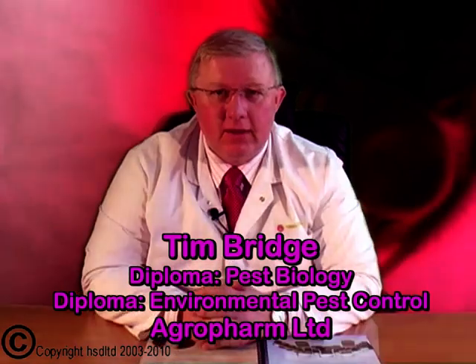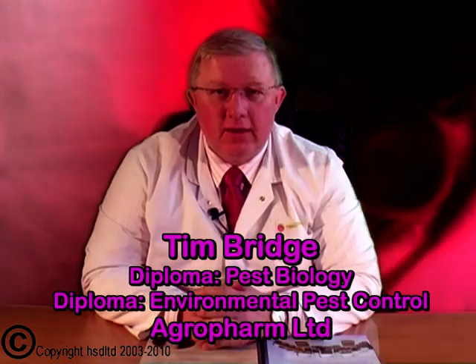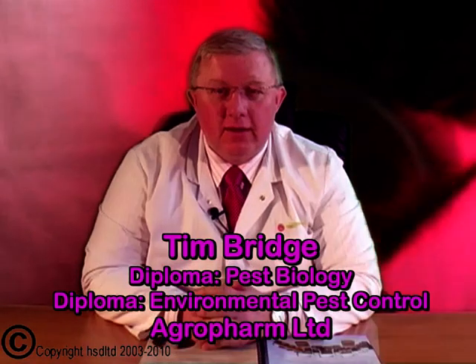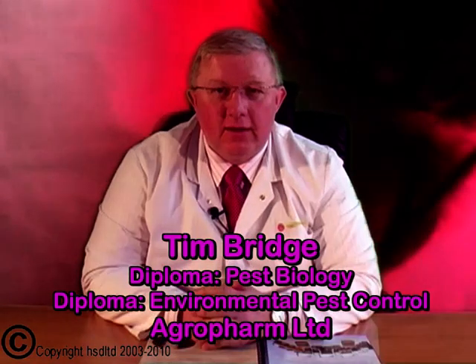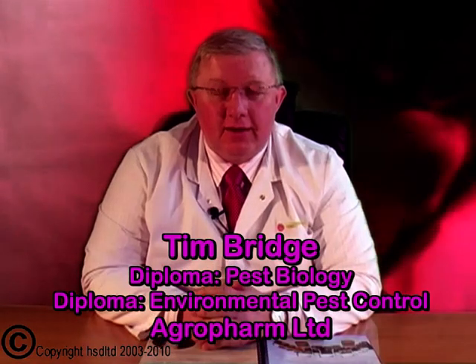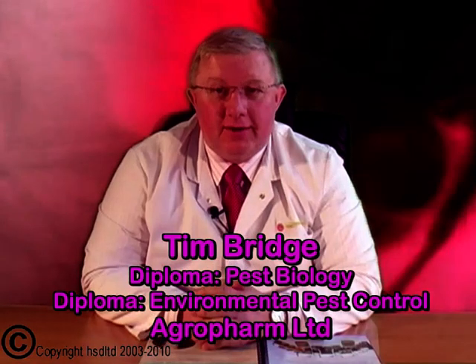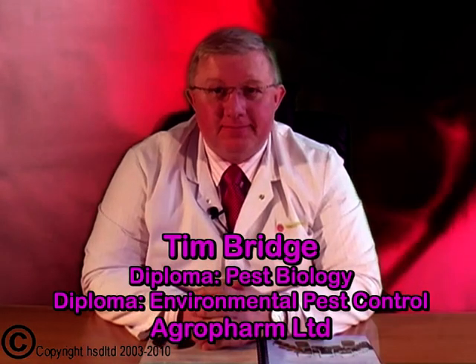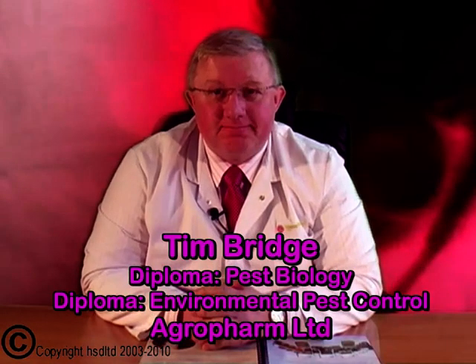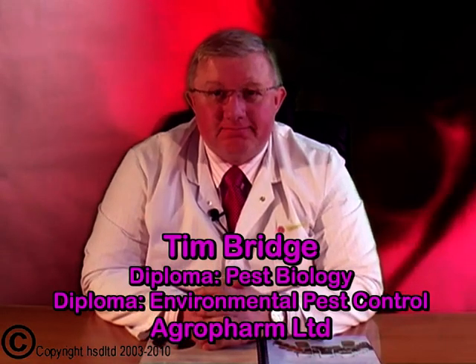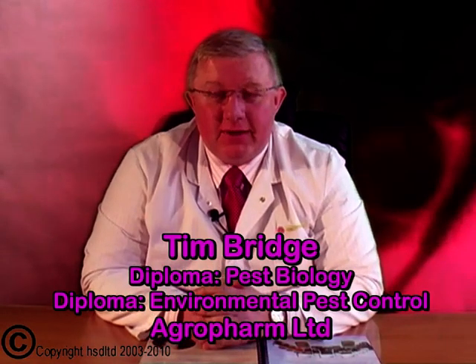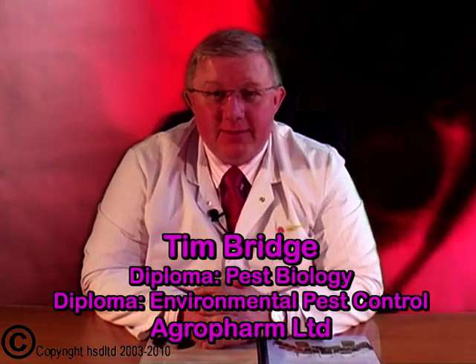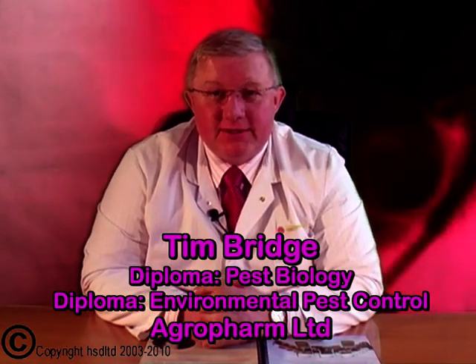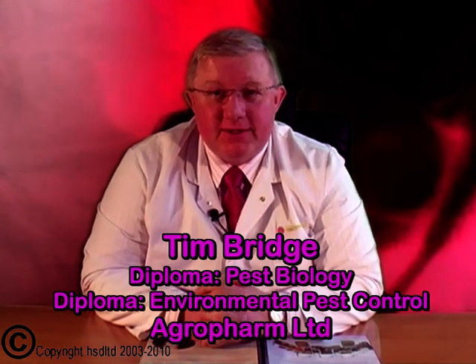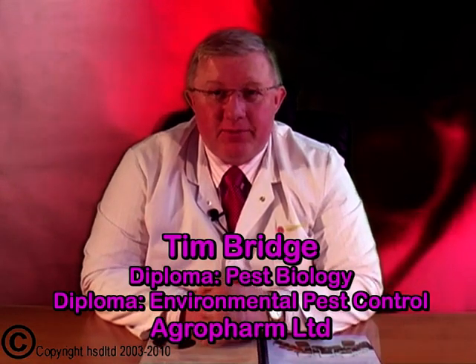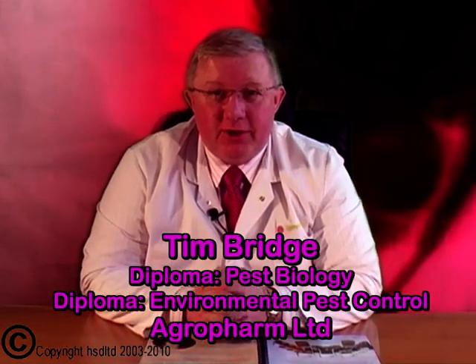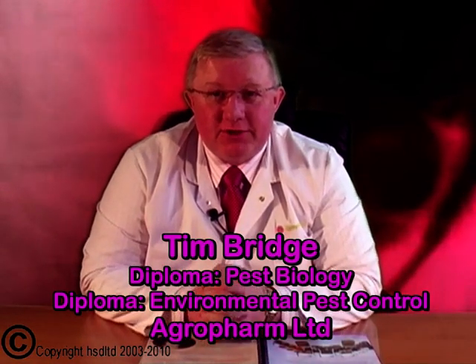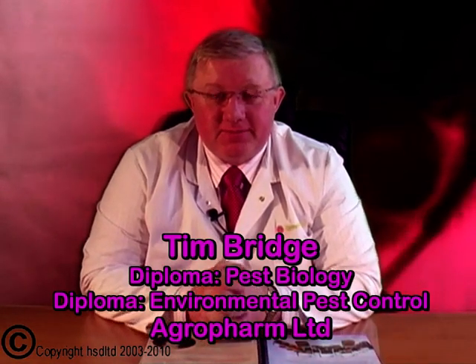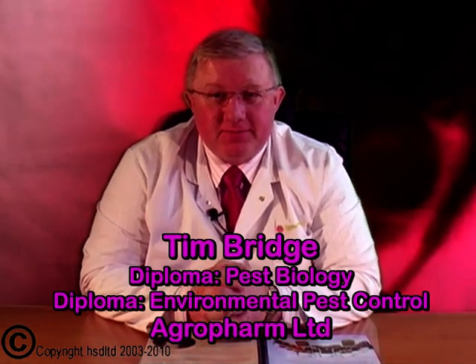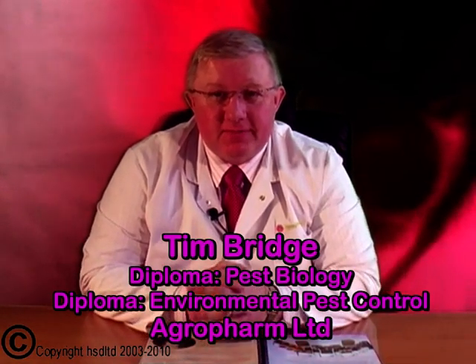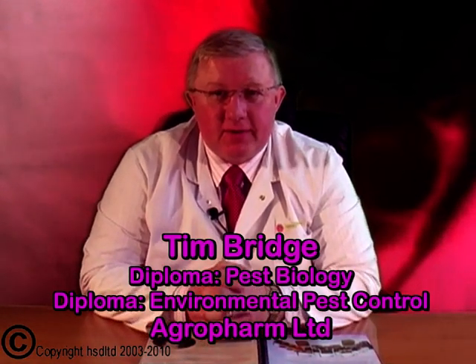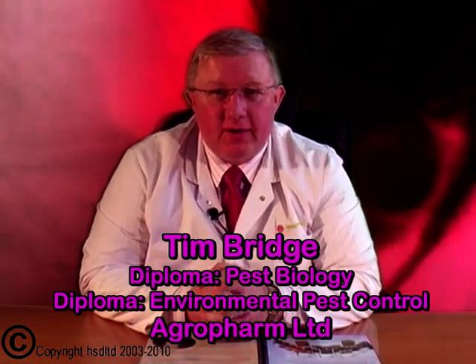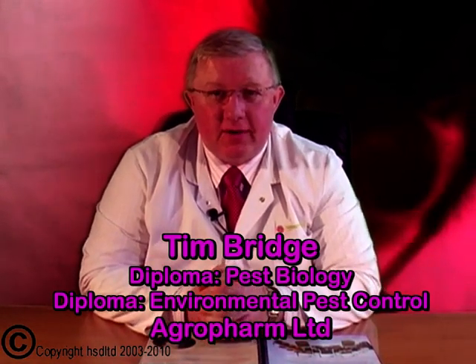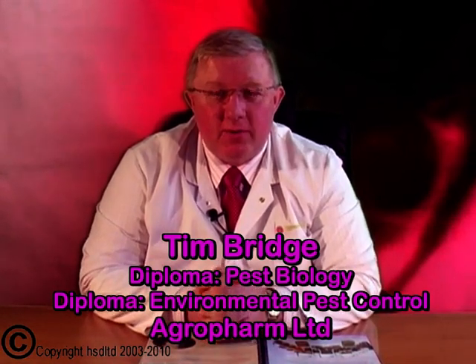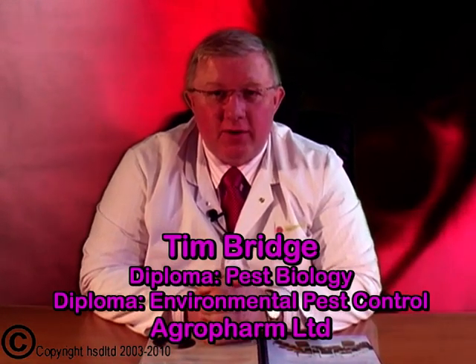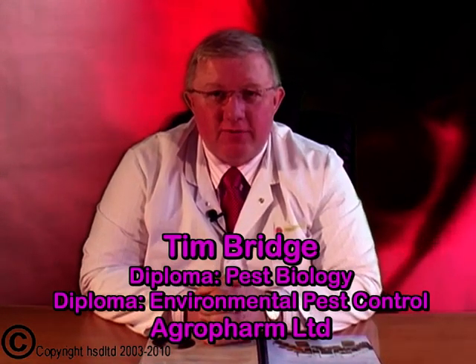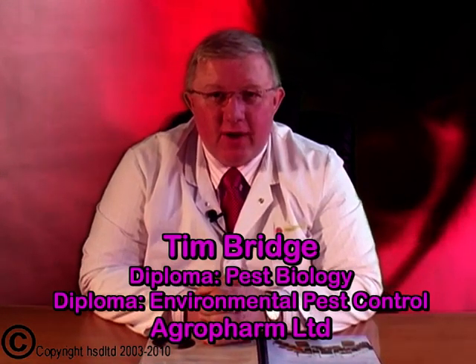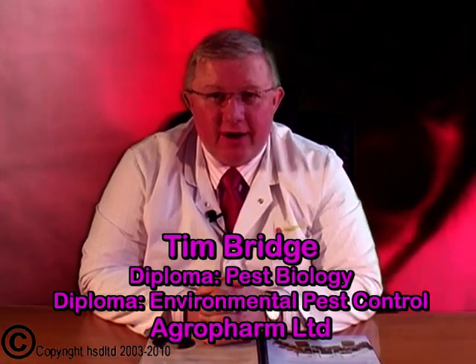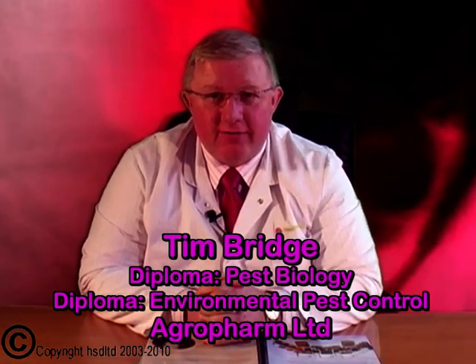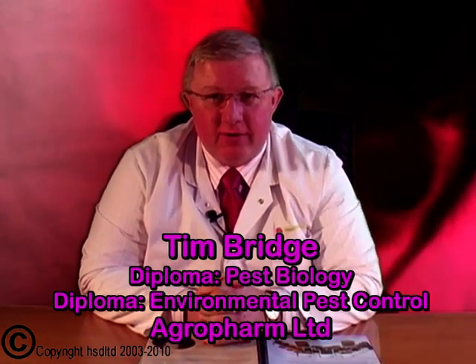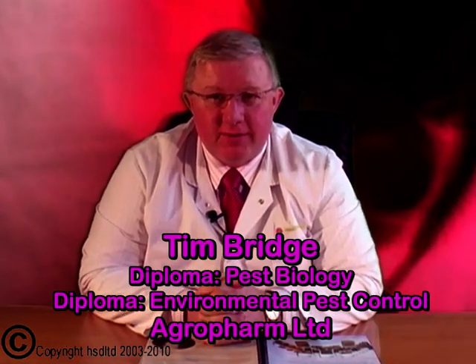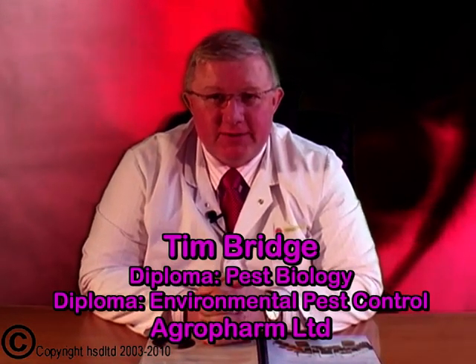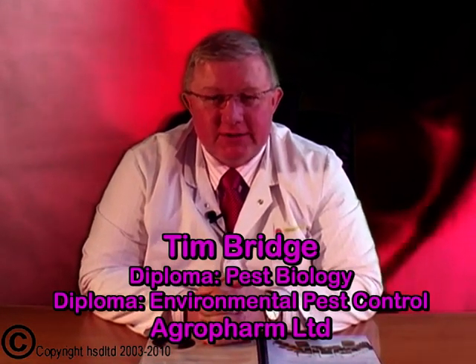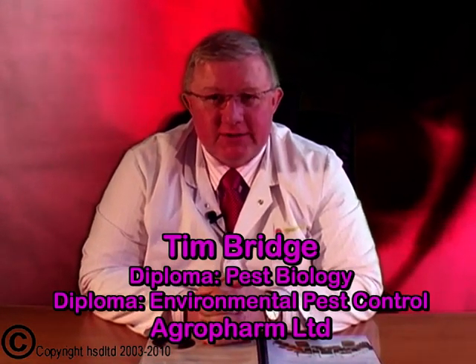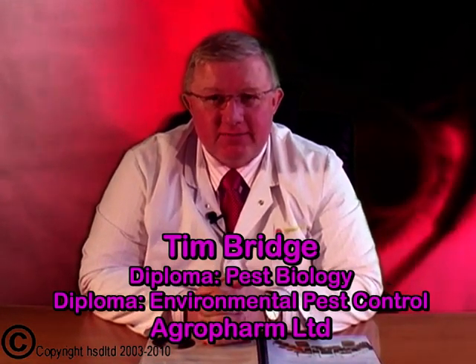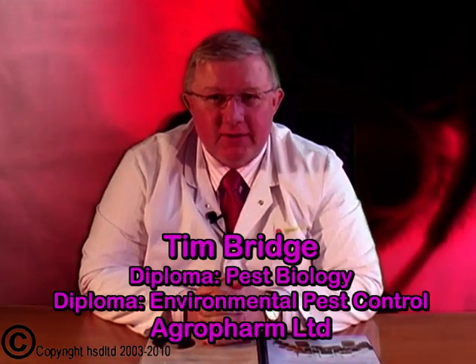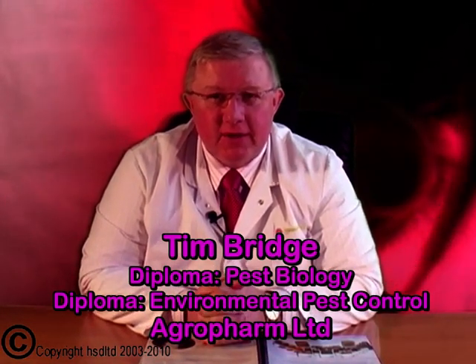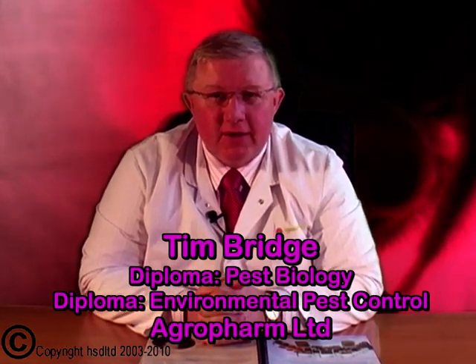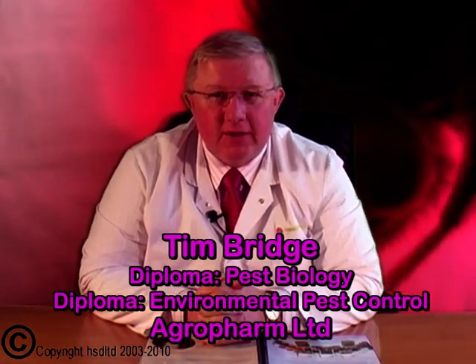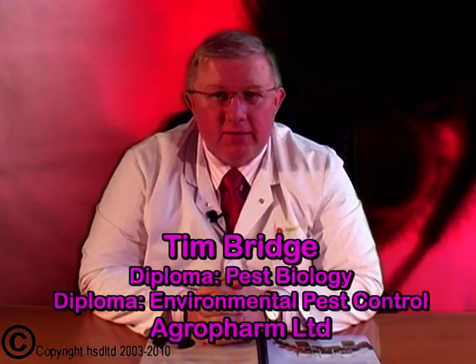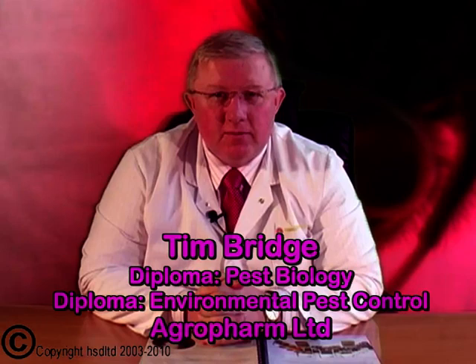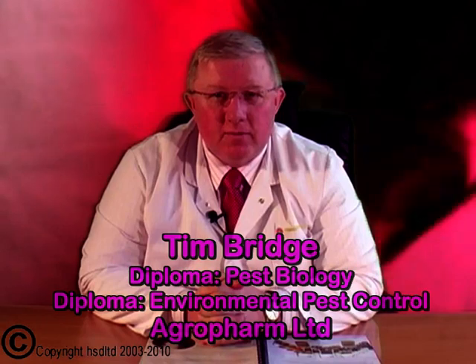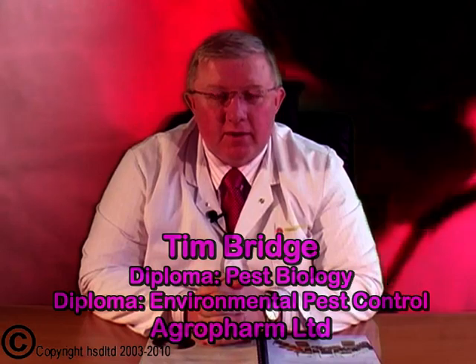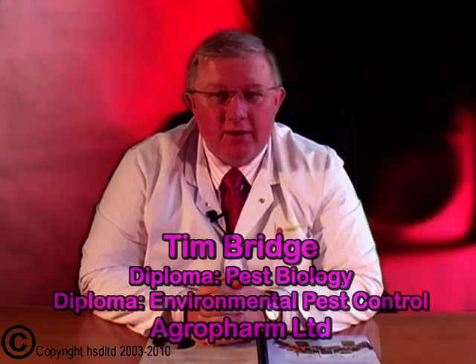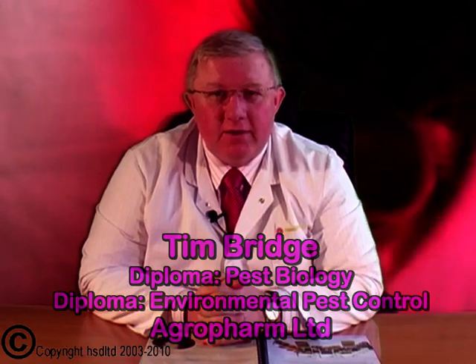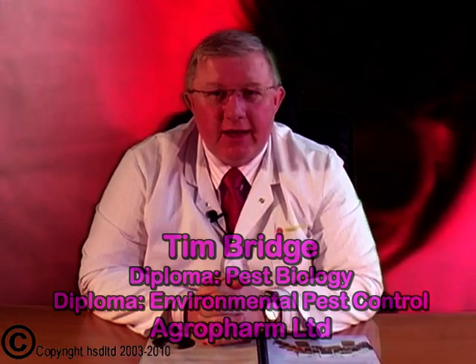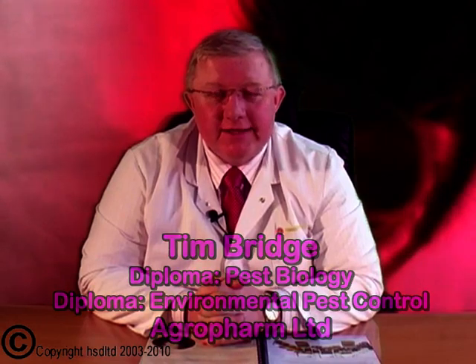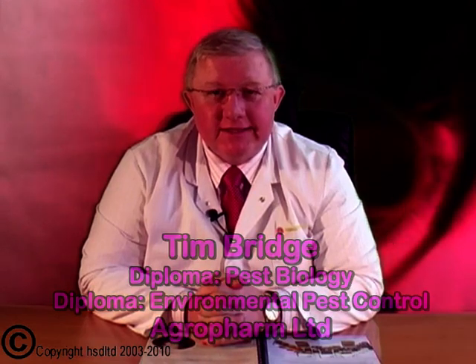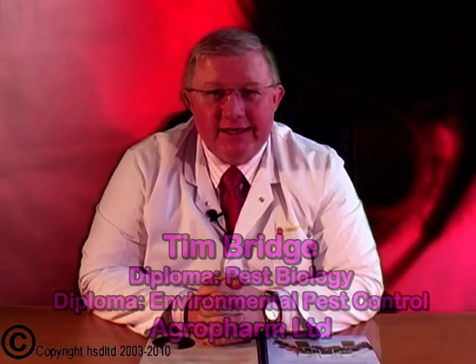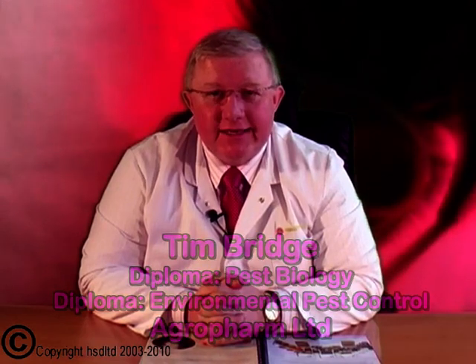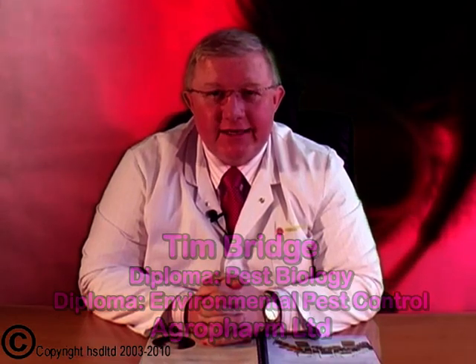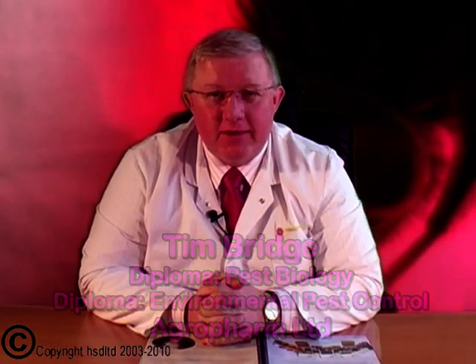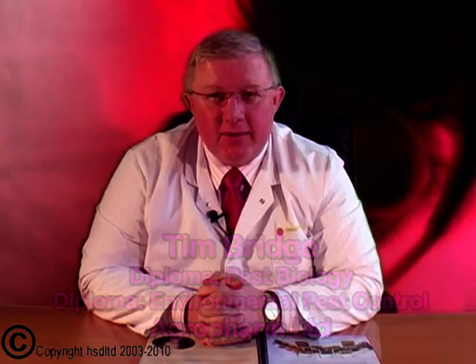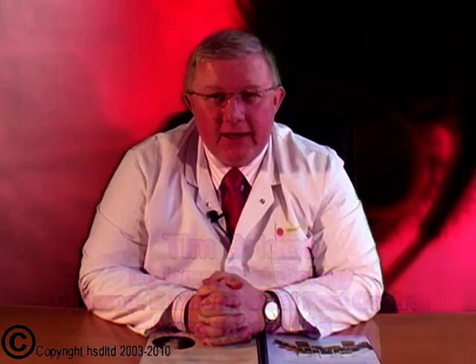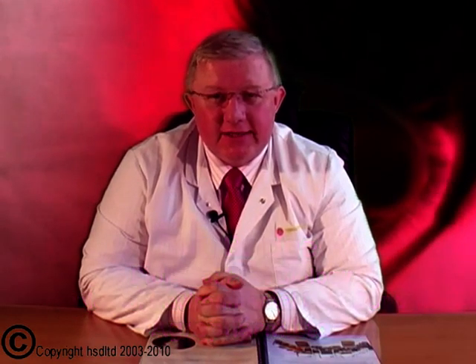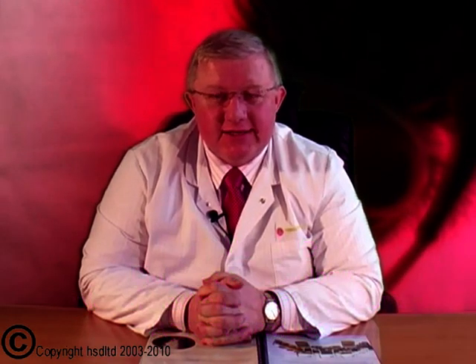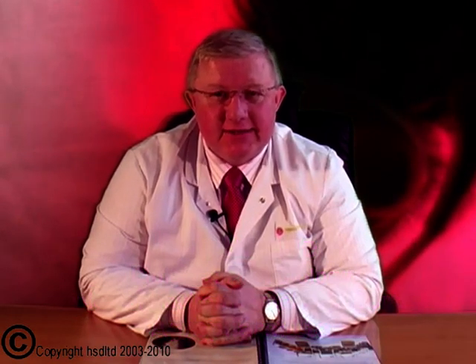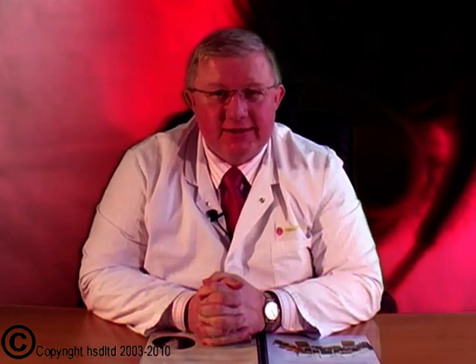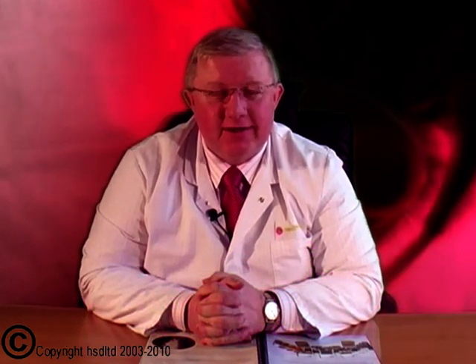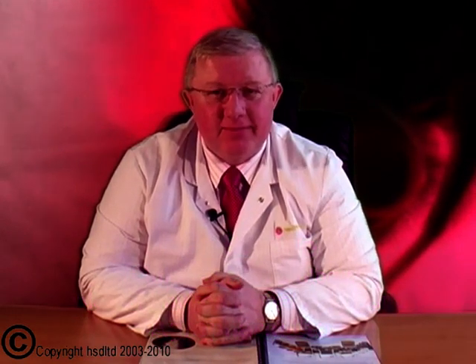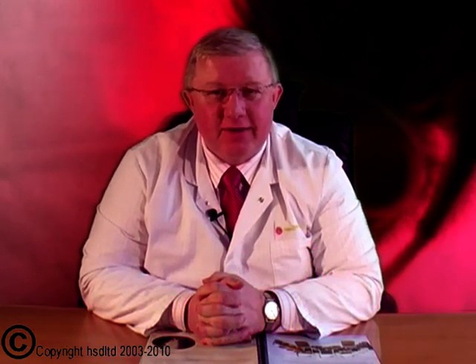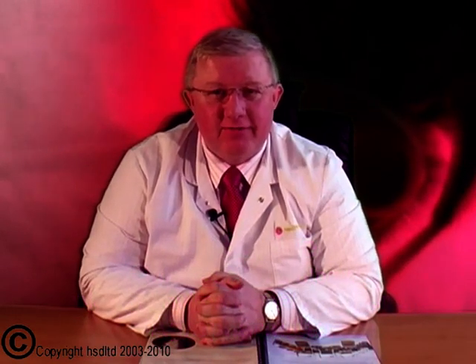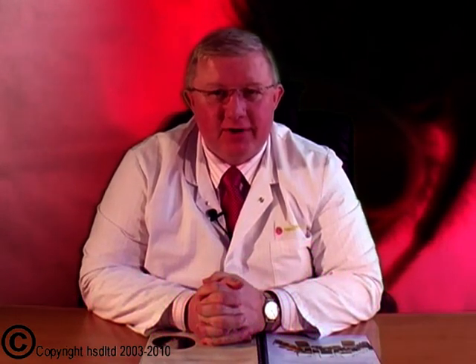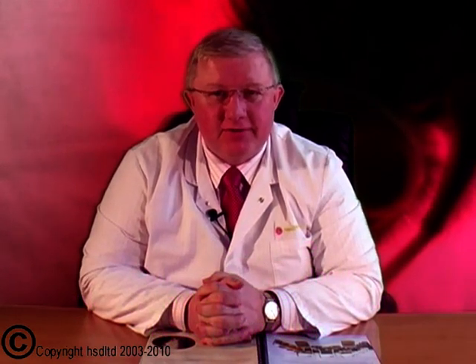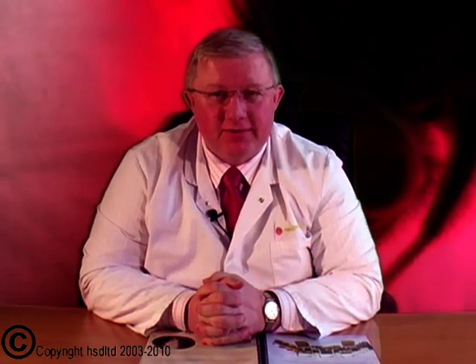Hello, my name's Tim Bridge and I work for AgriFarm Limited, one of the UK's leading insecticide manufacturers.